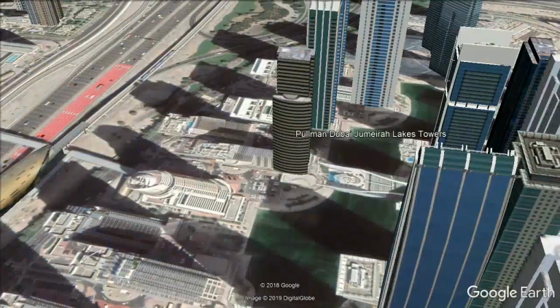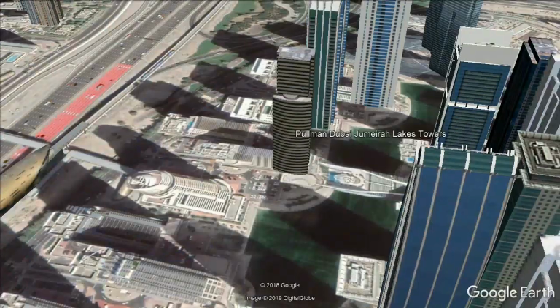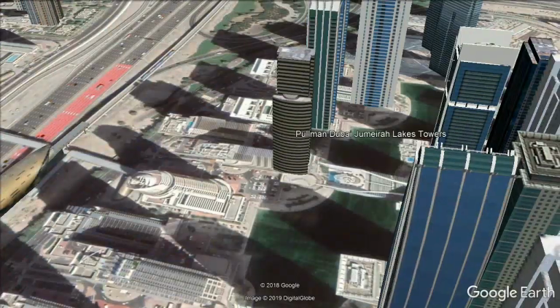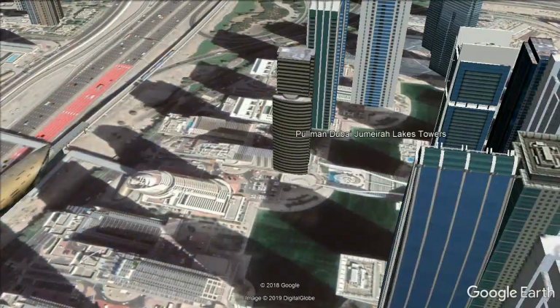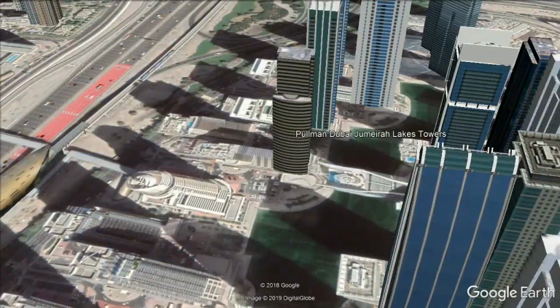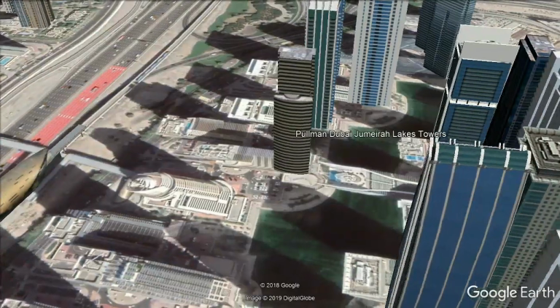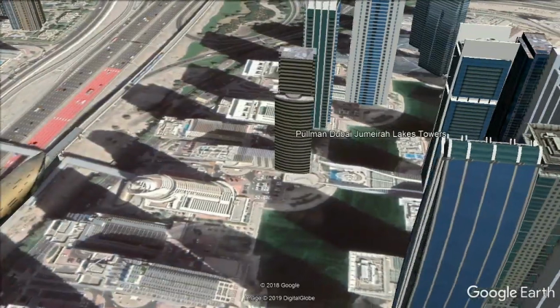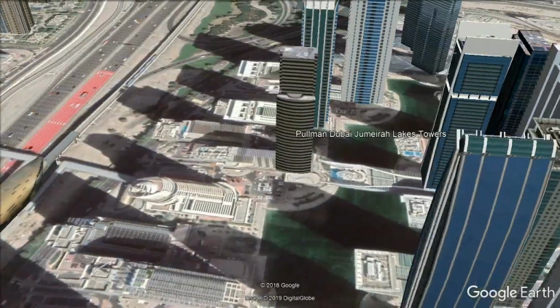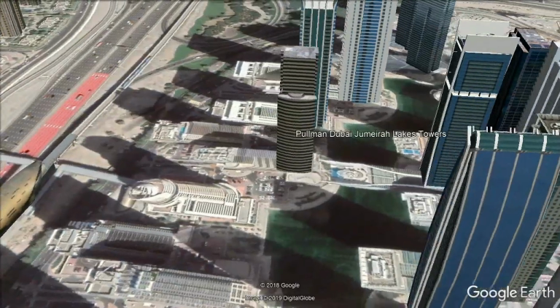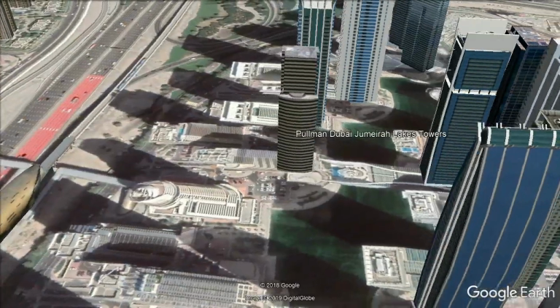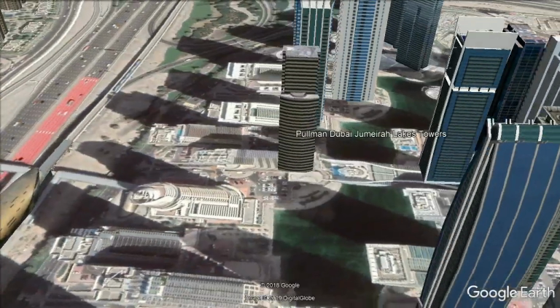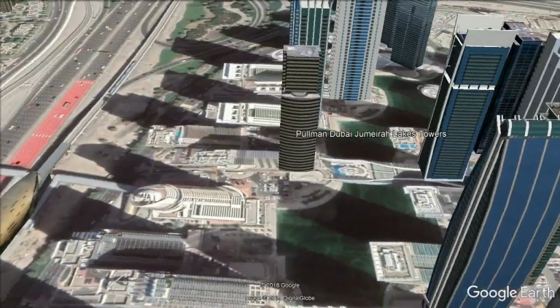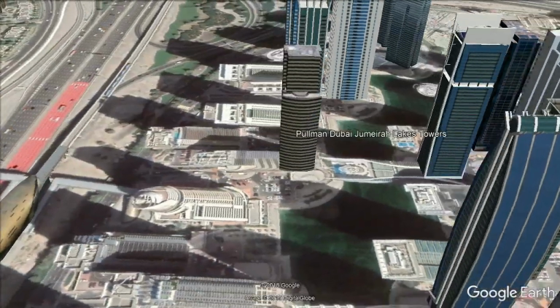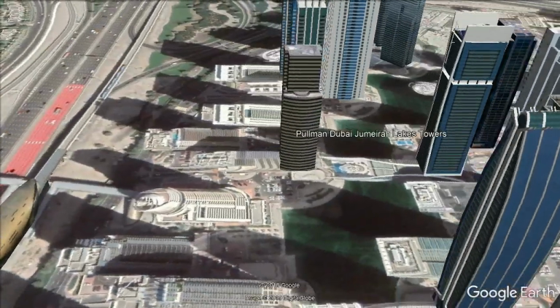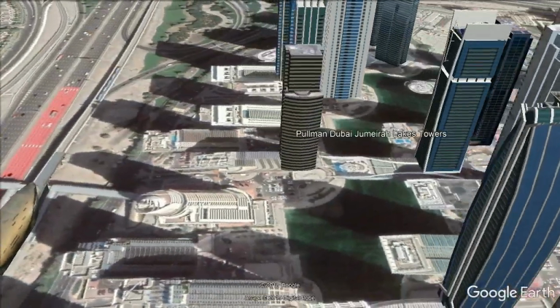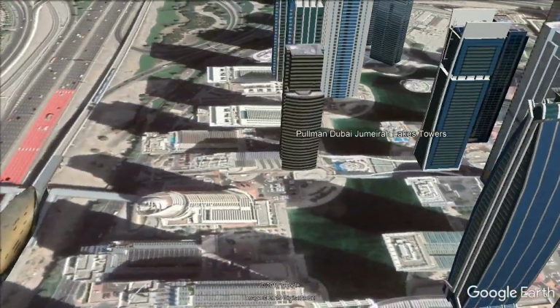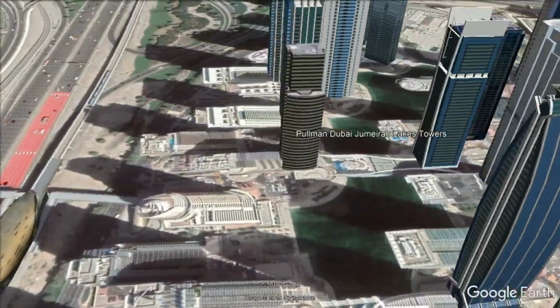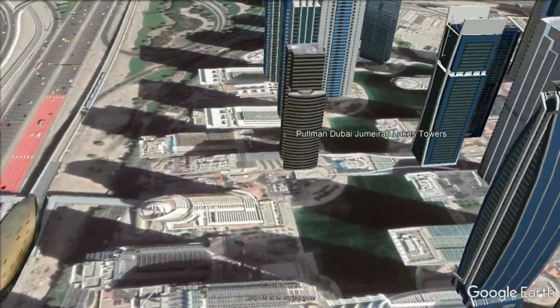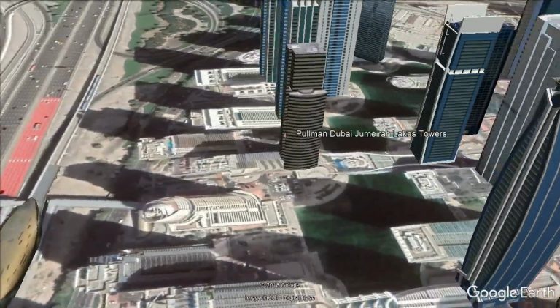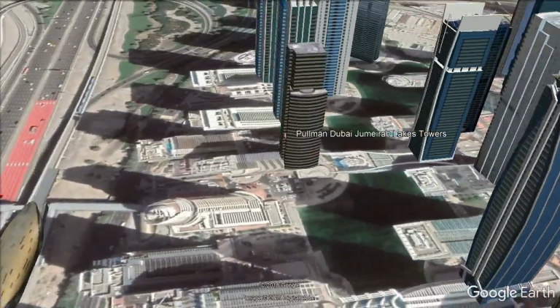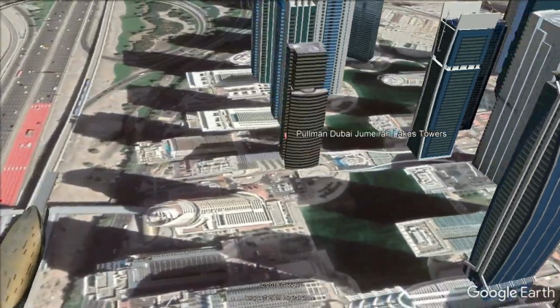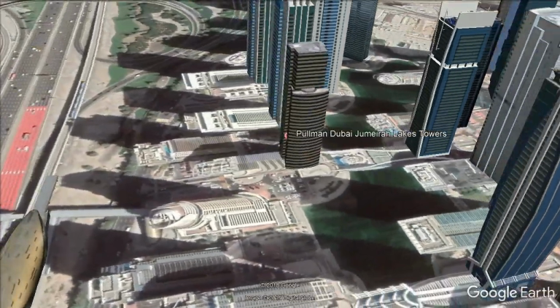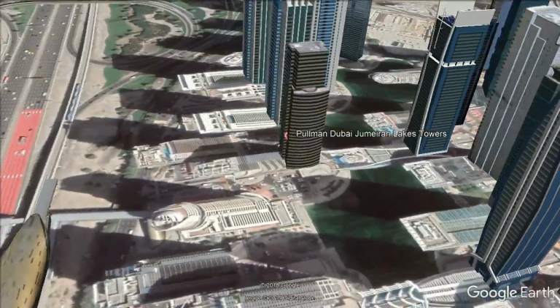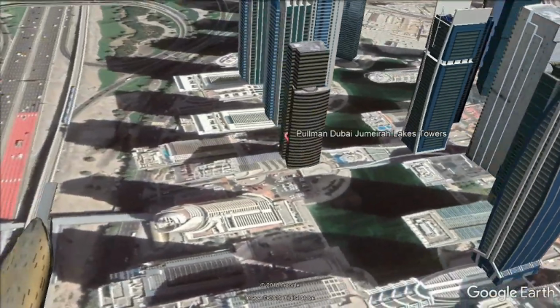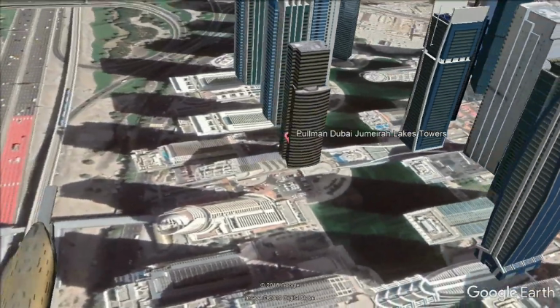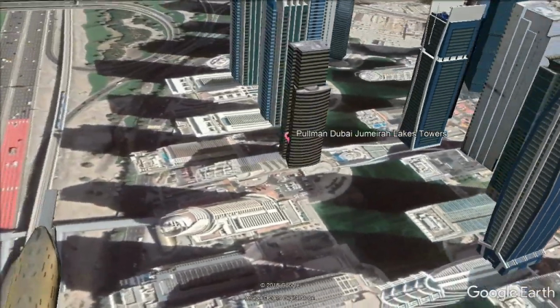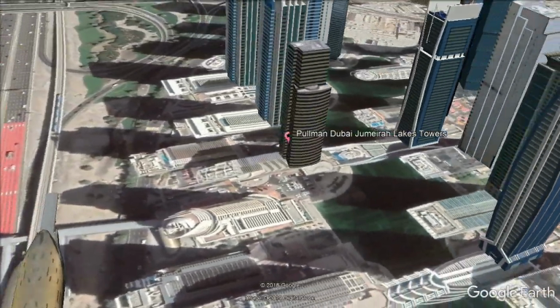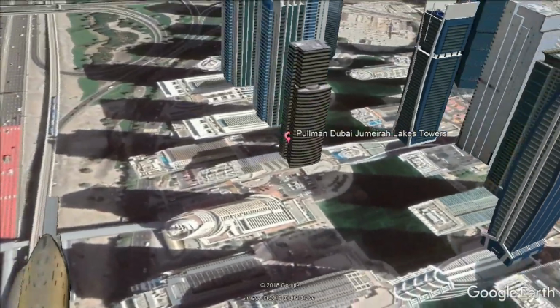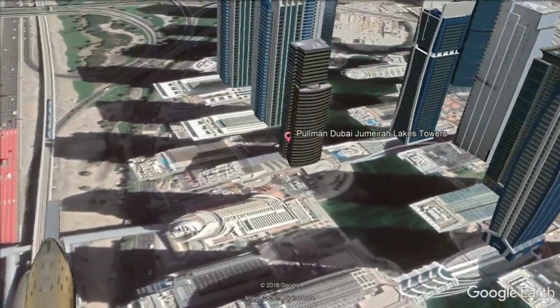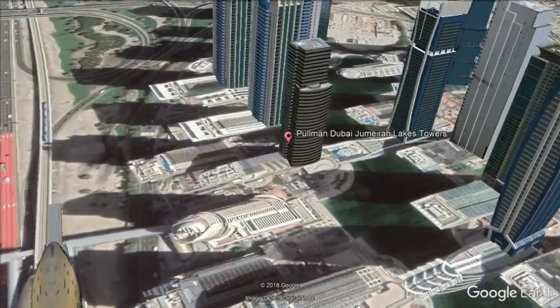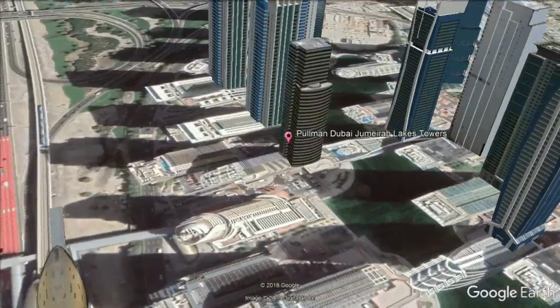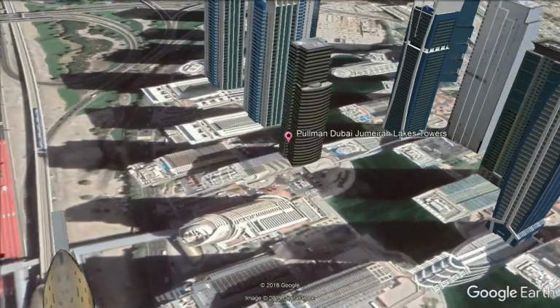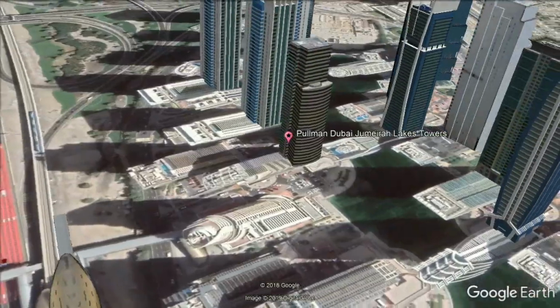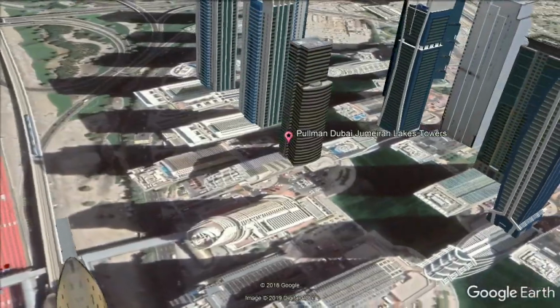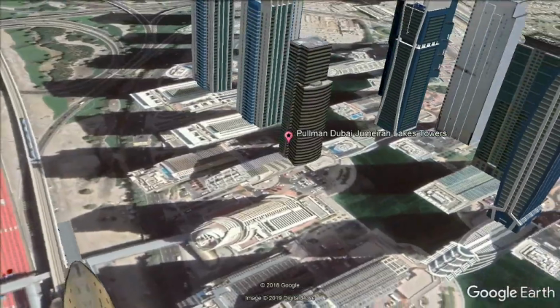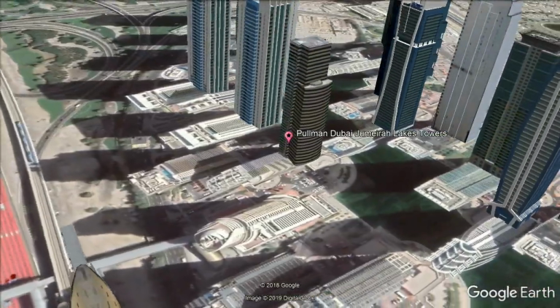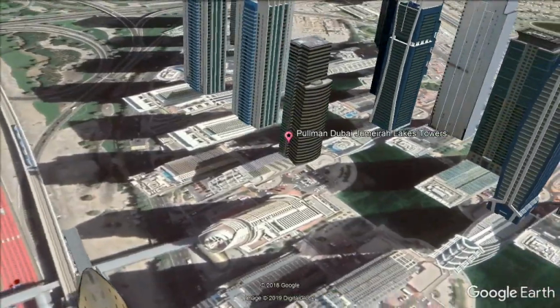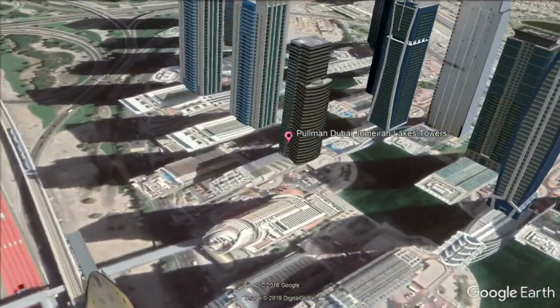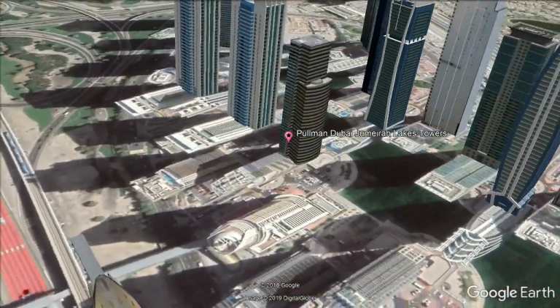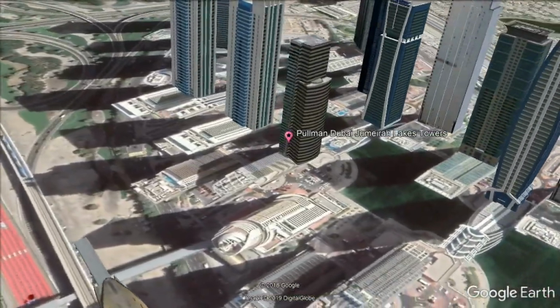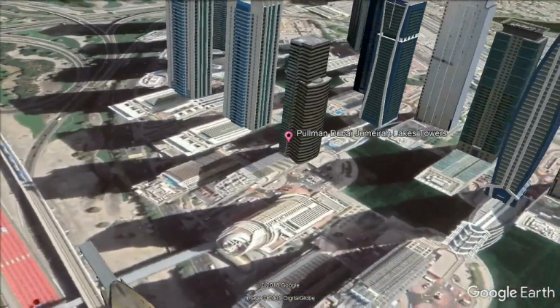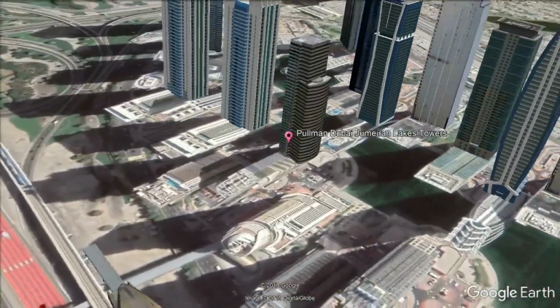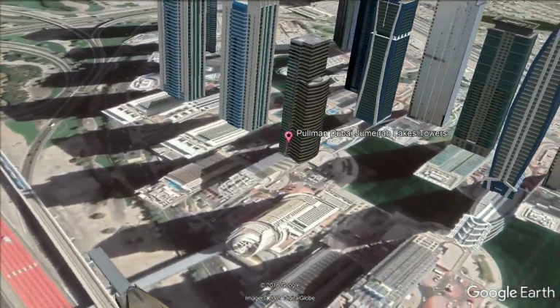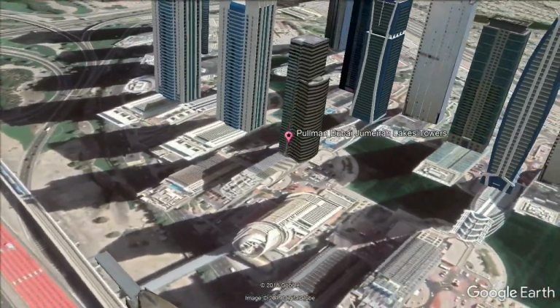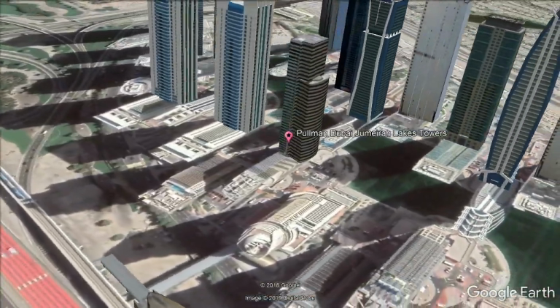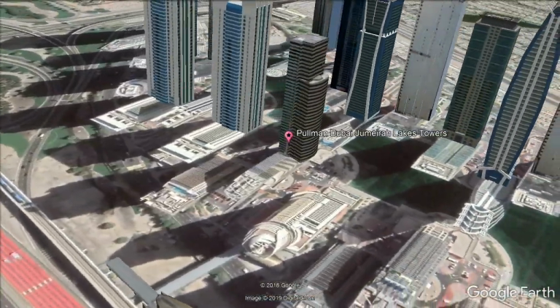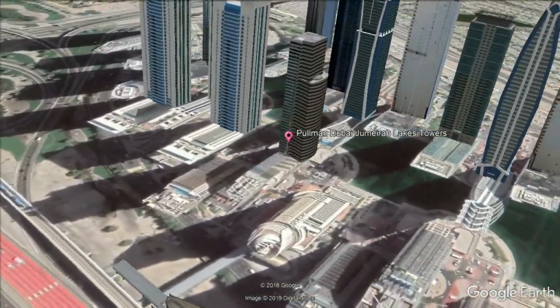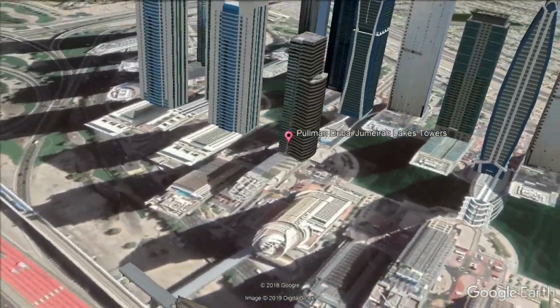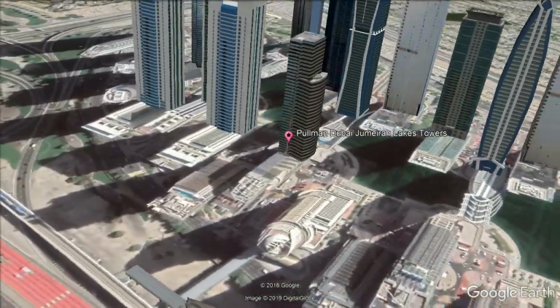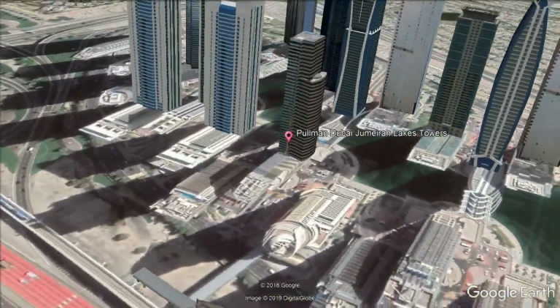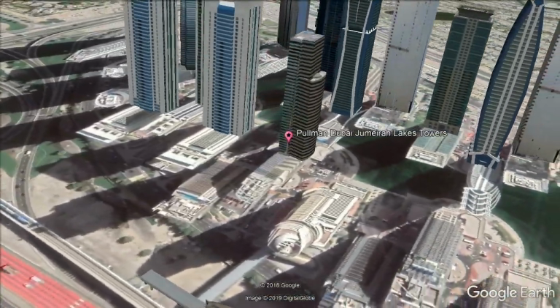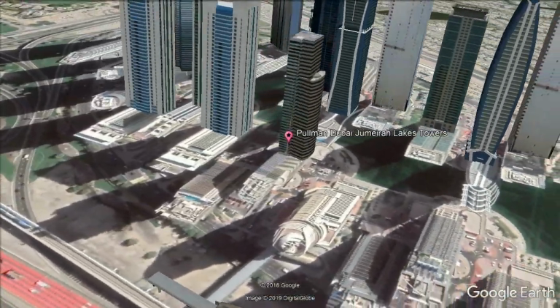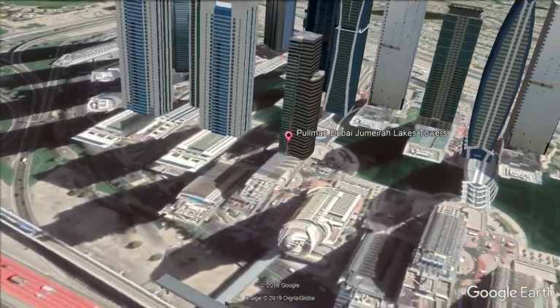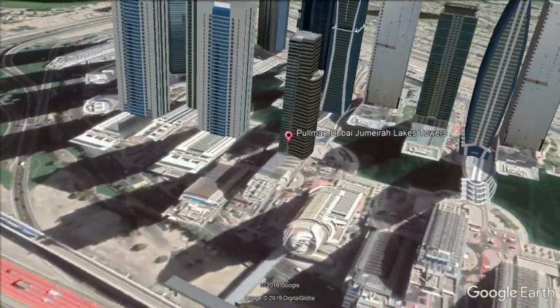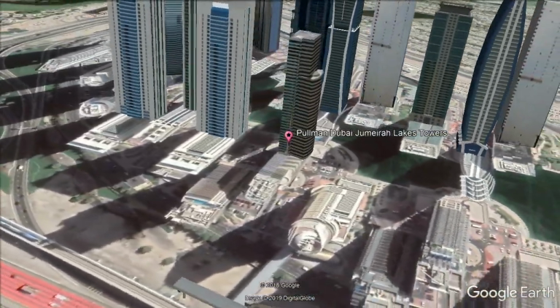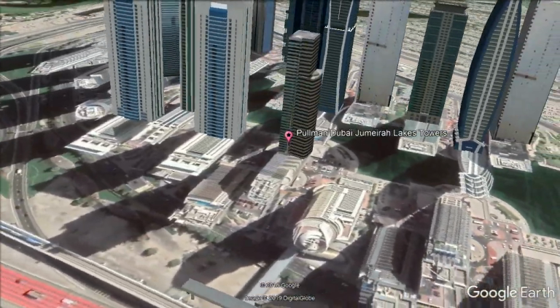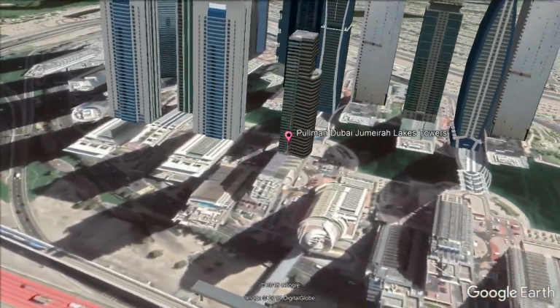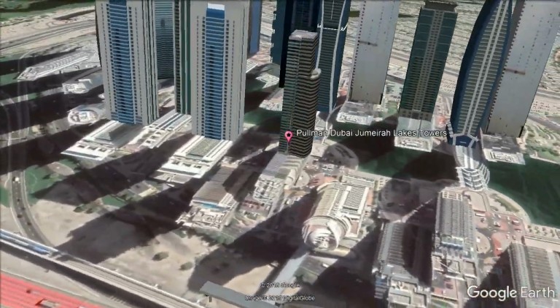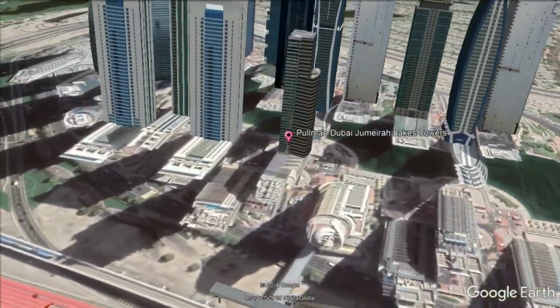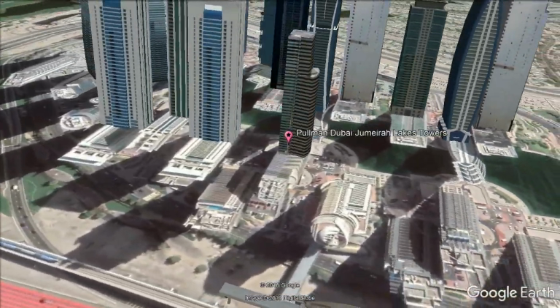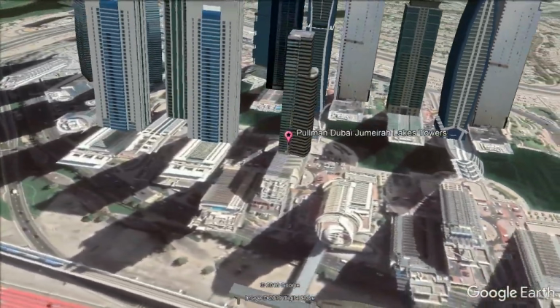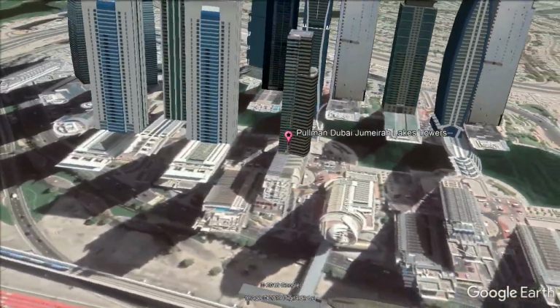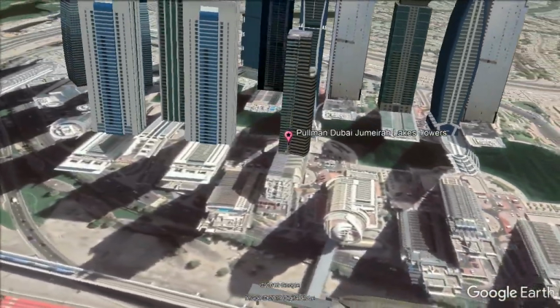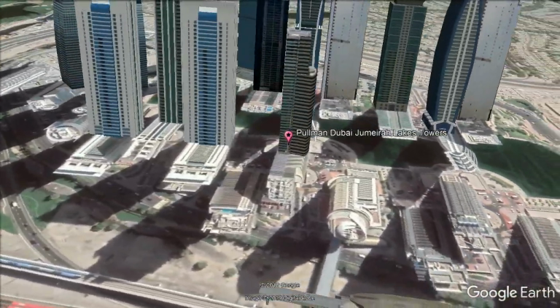It includes free Wi-Fi in all areas, an outdoor pool and a gym. All rooms provide views of the city and Dubai Marina.